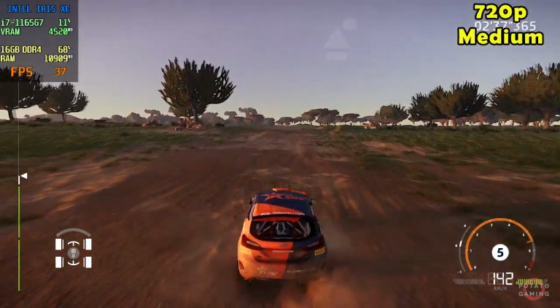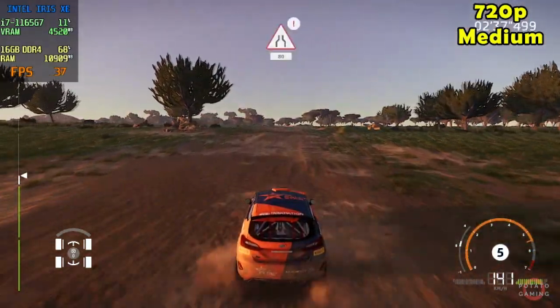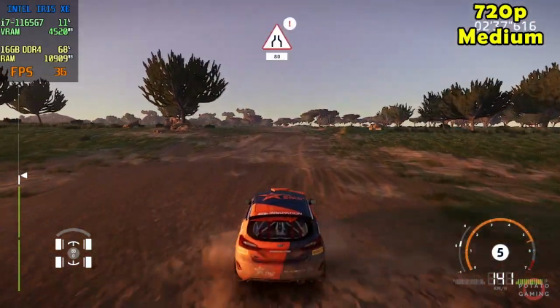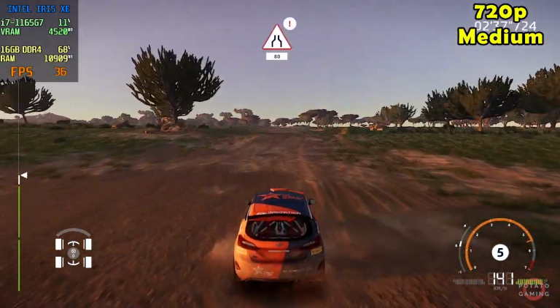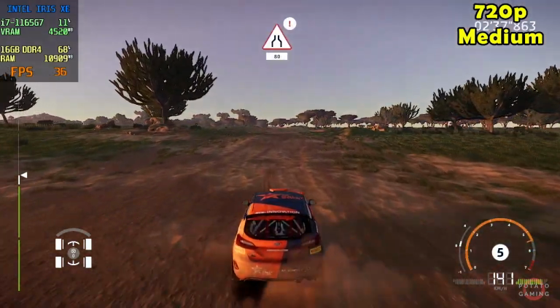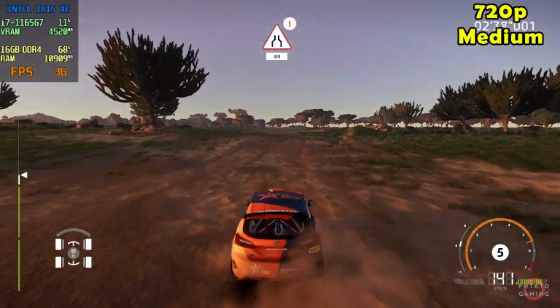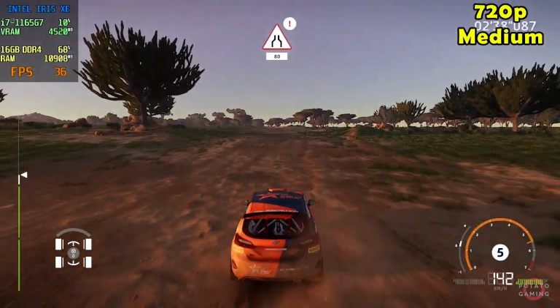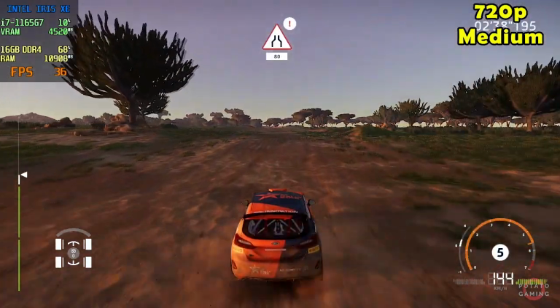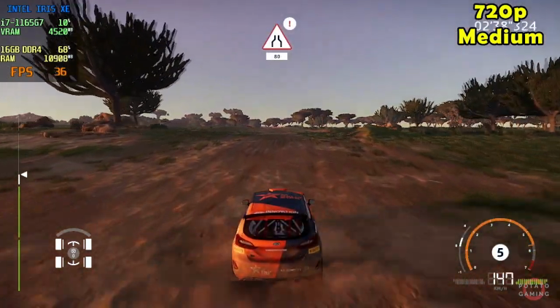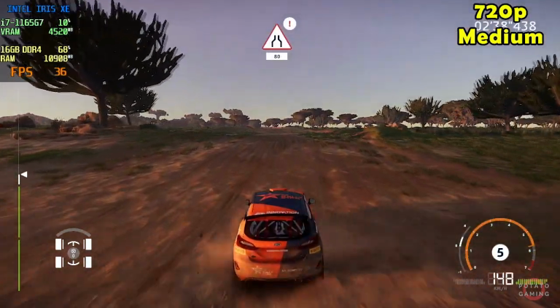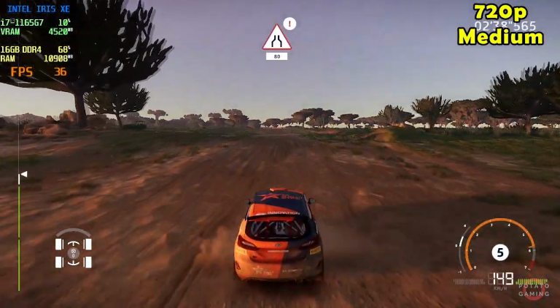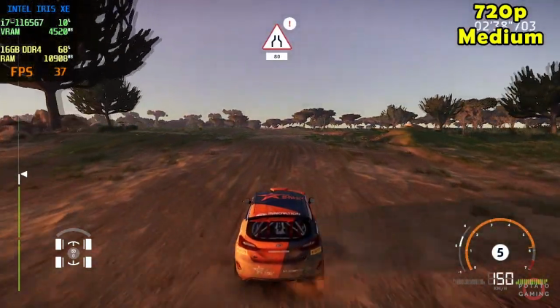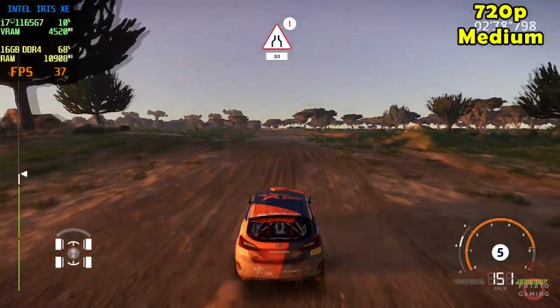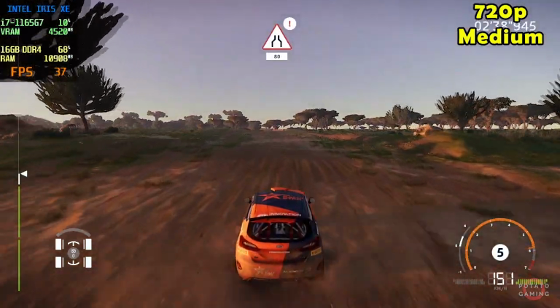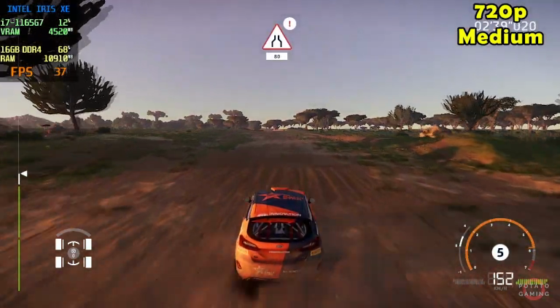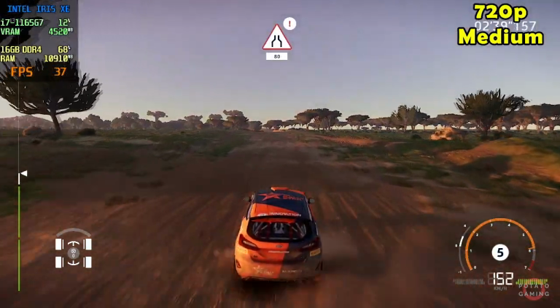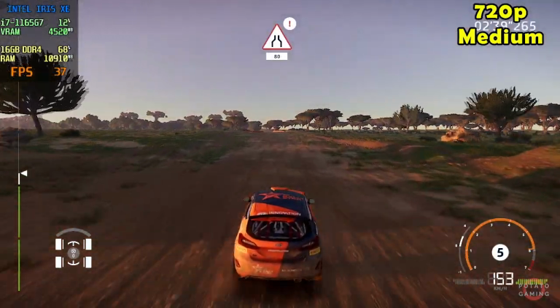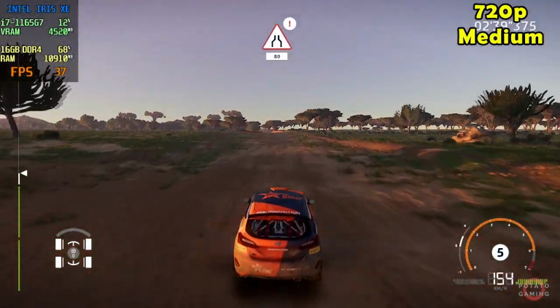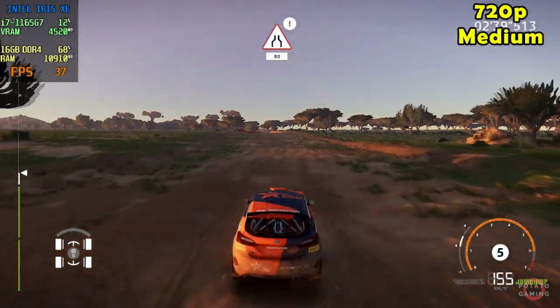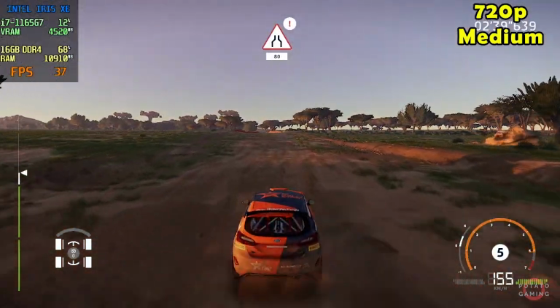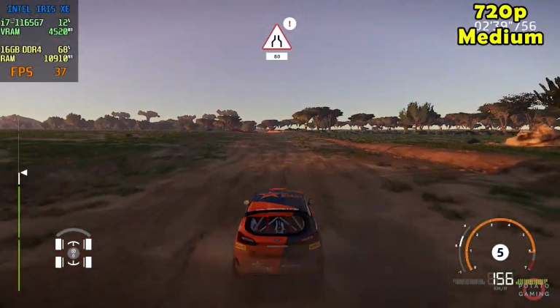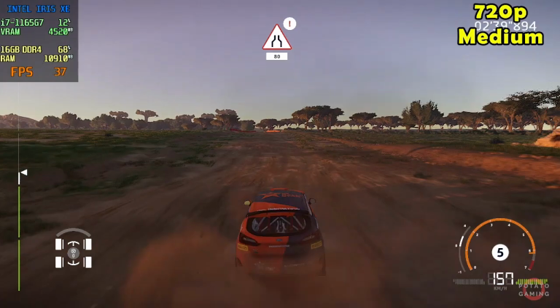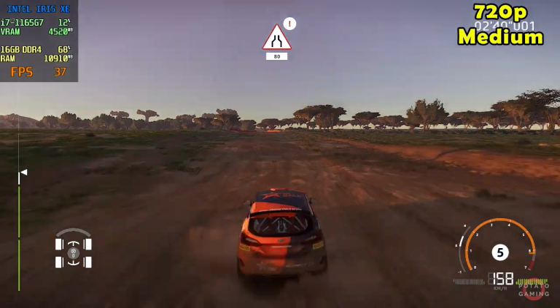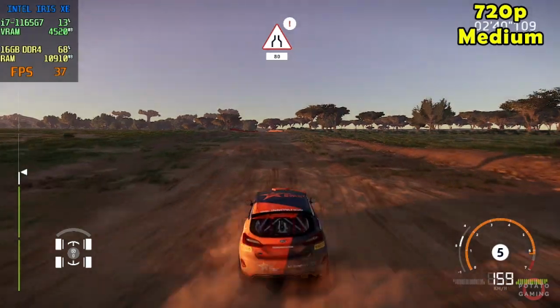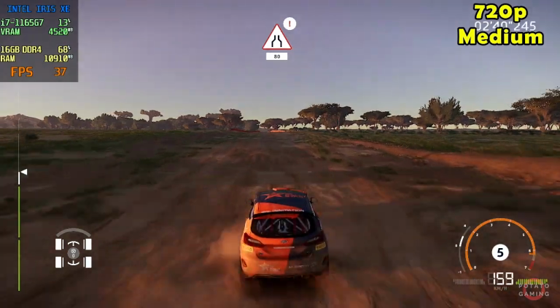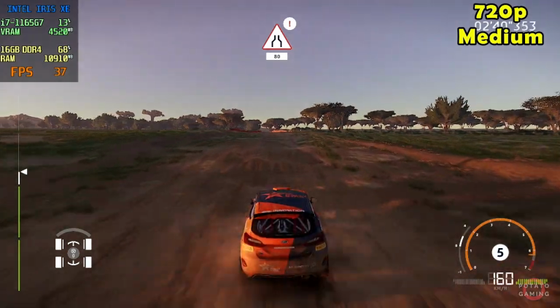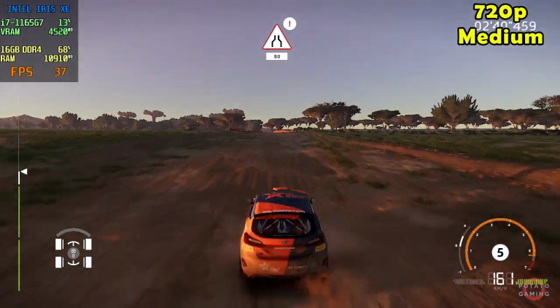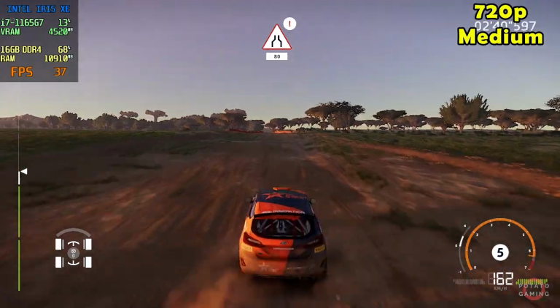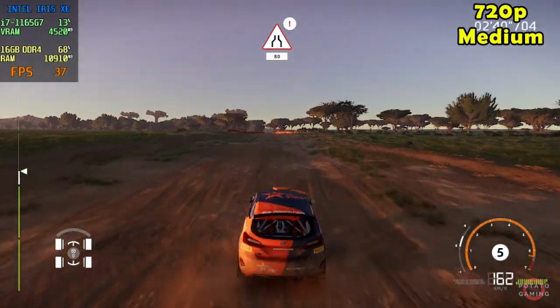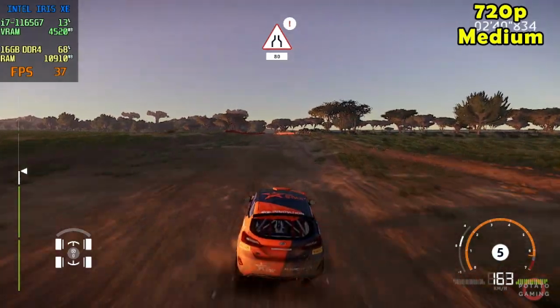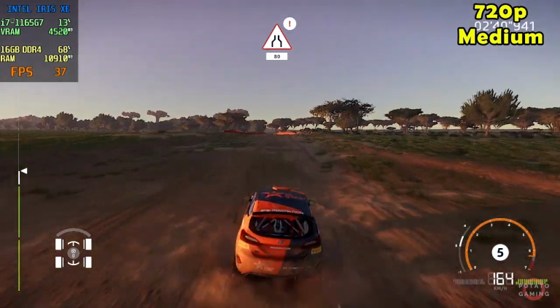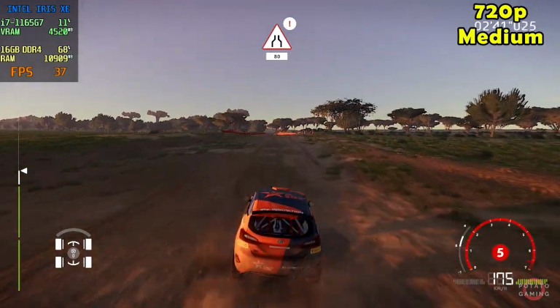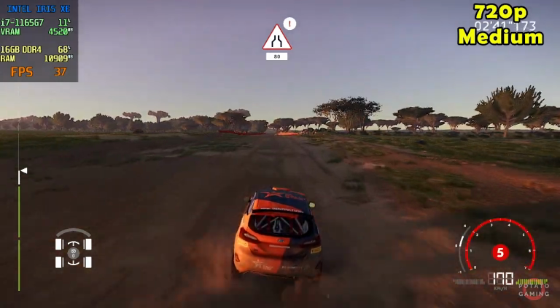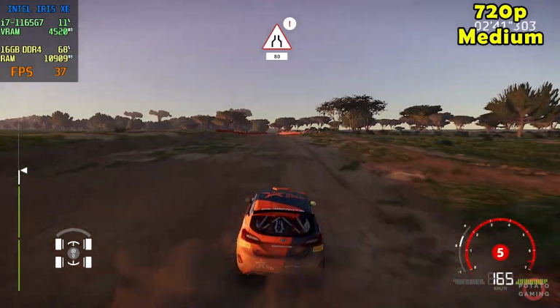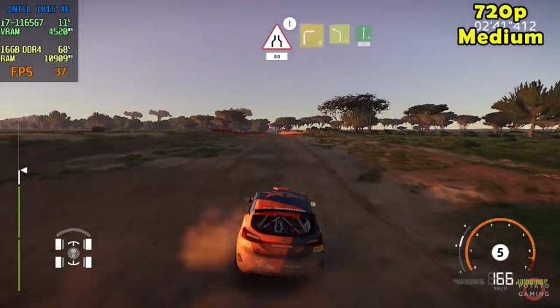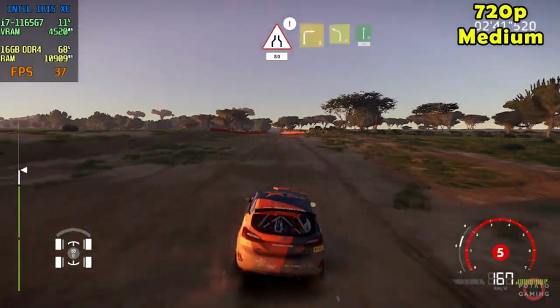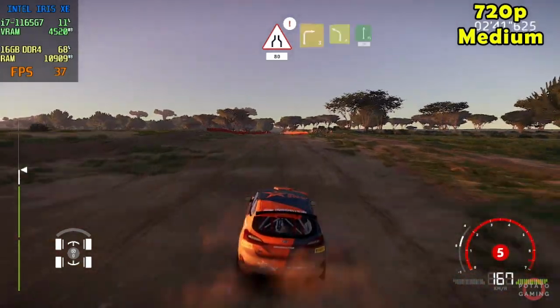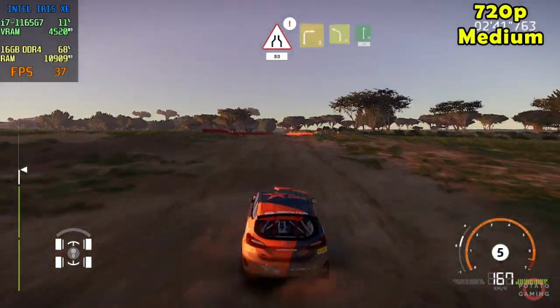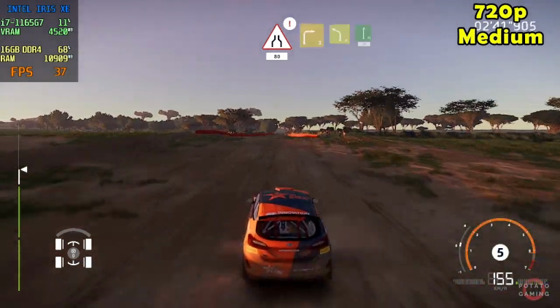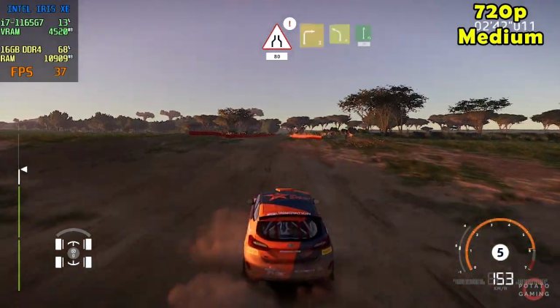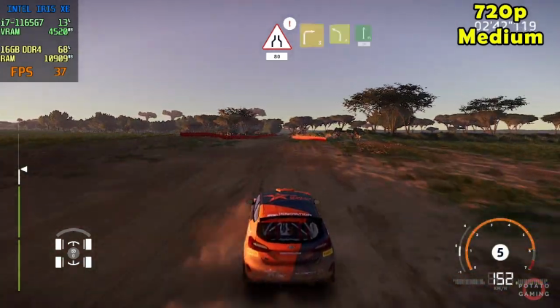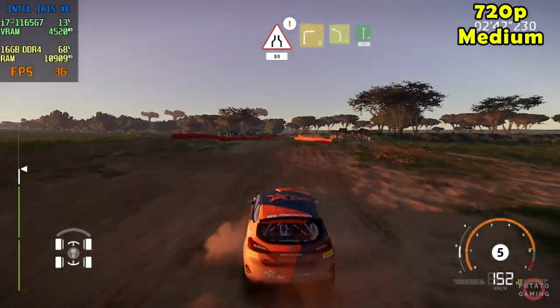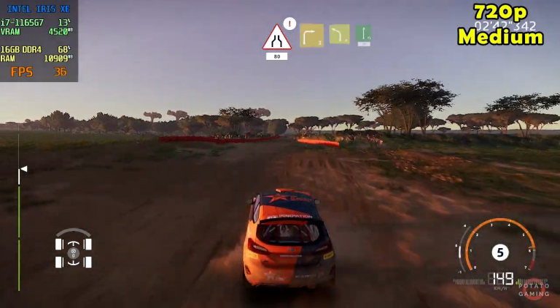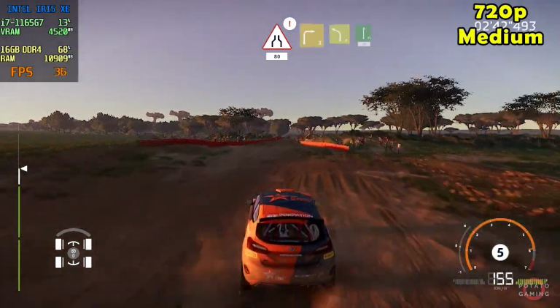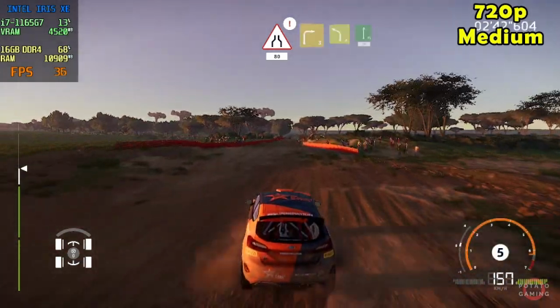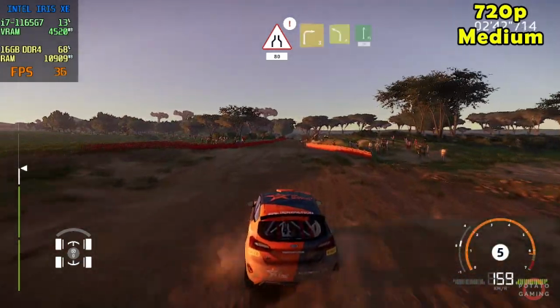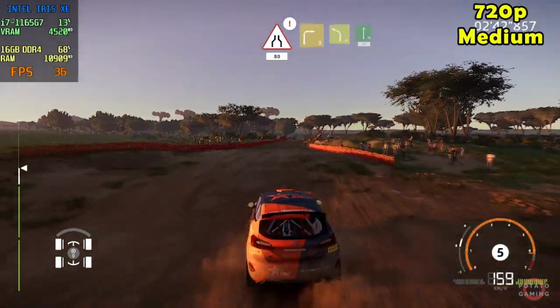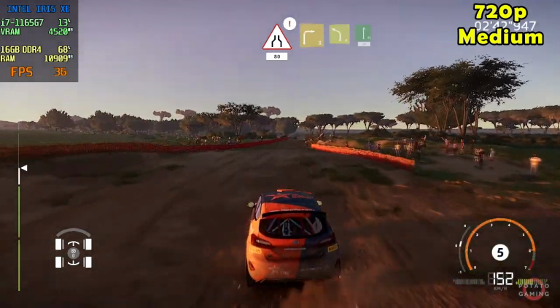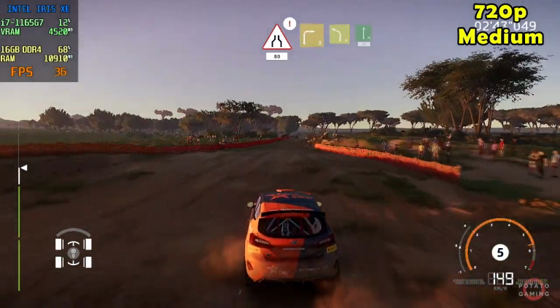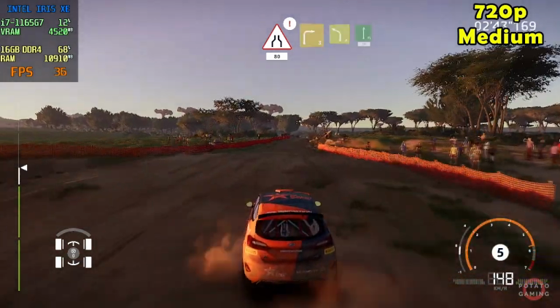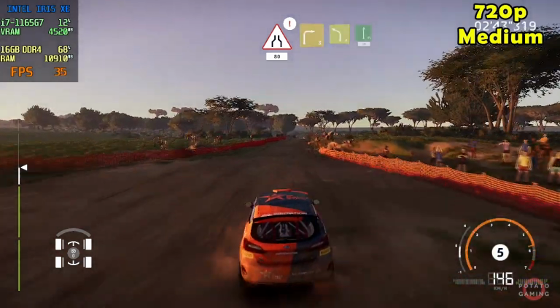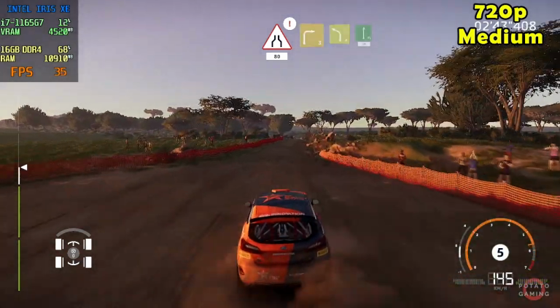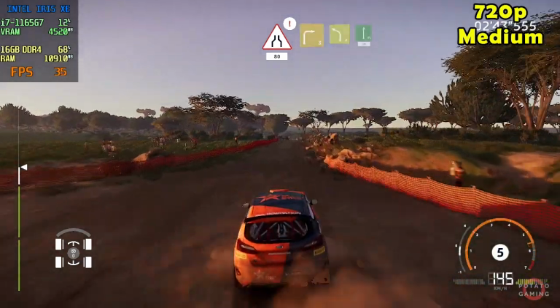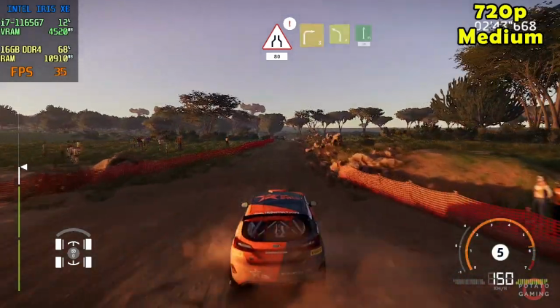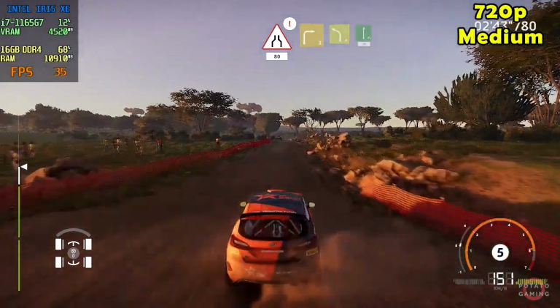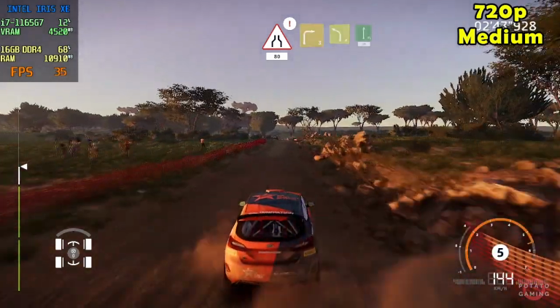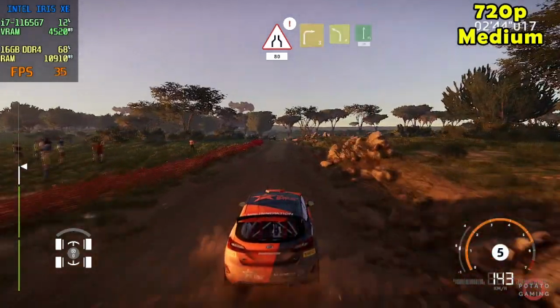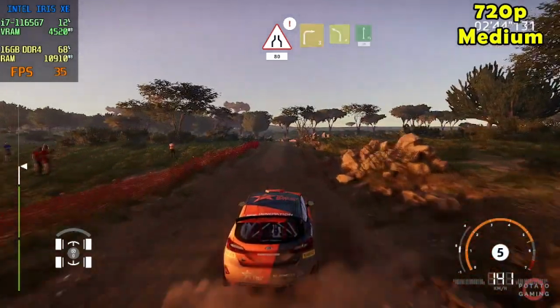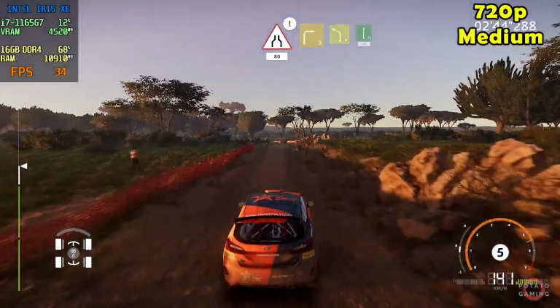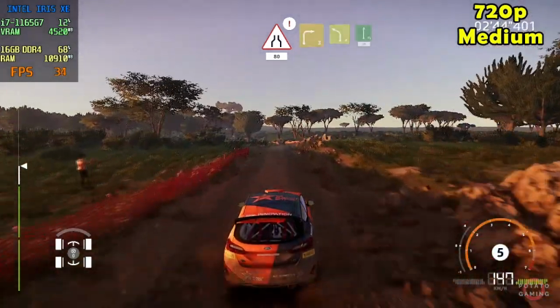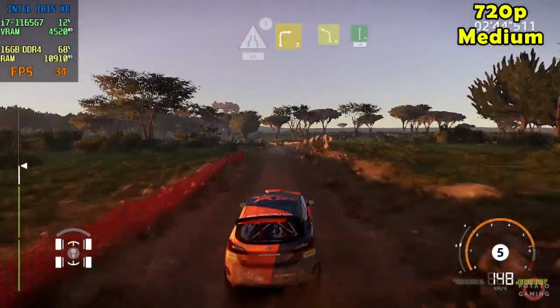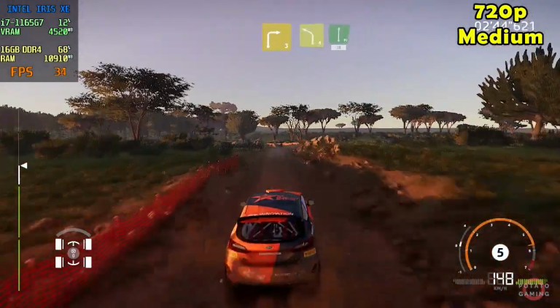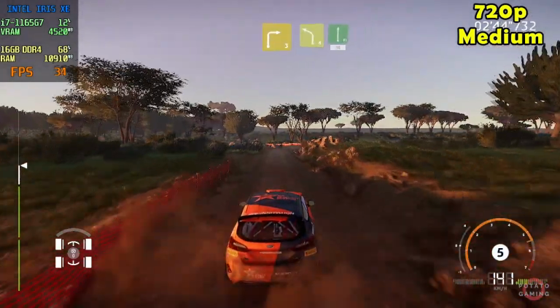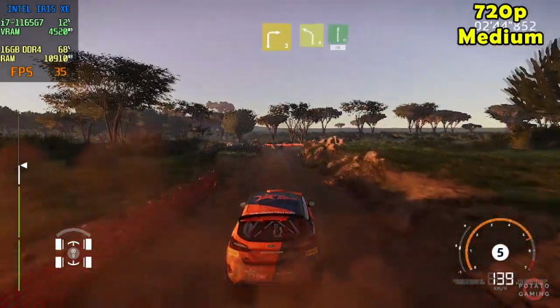Caution narrows, hard break, 80. Right 3 short, rock in, into left 4 and flat right, 30.